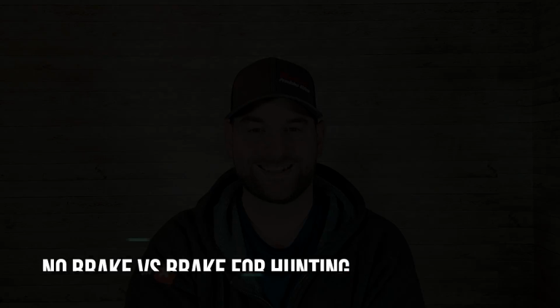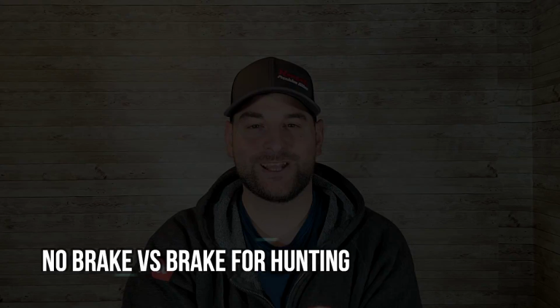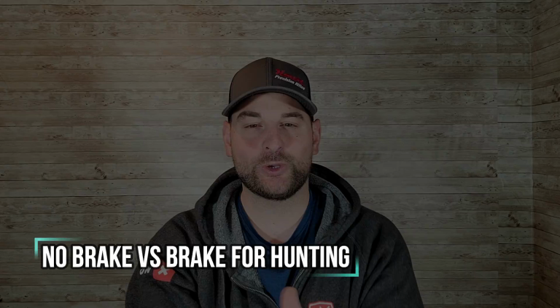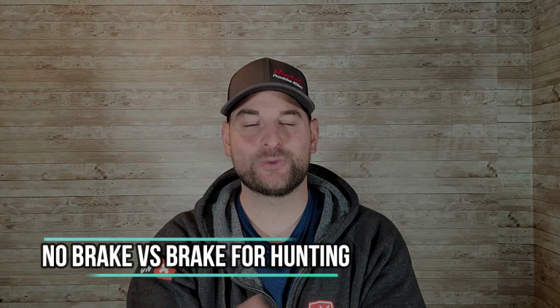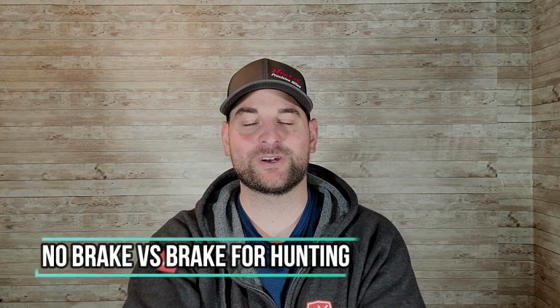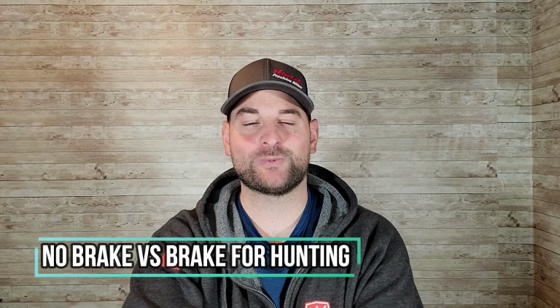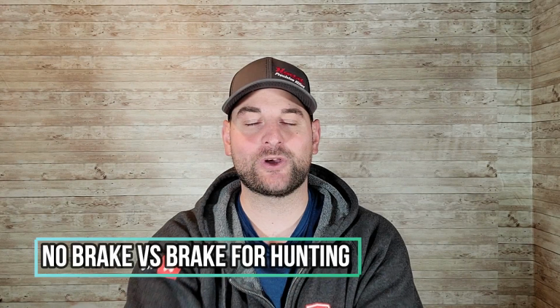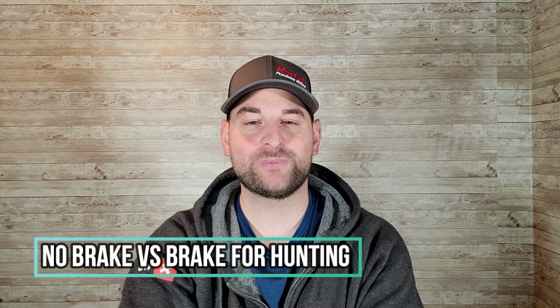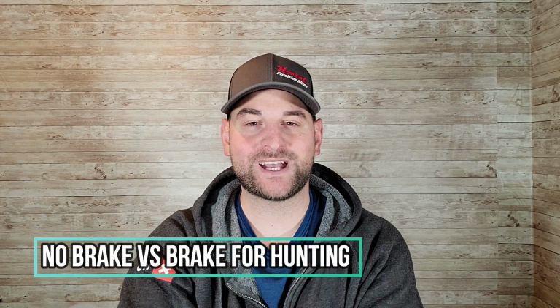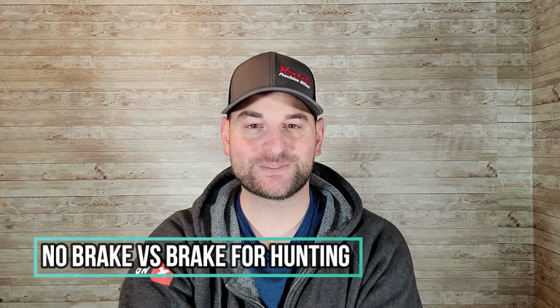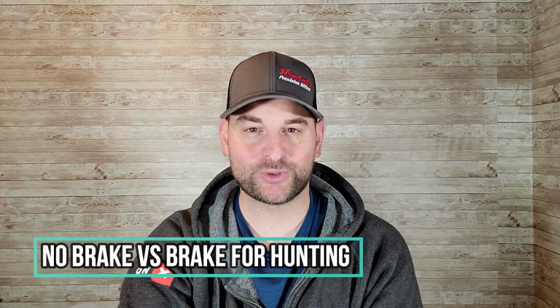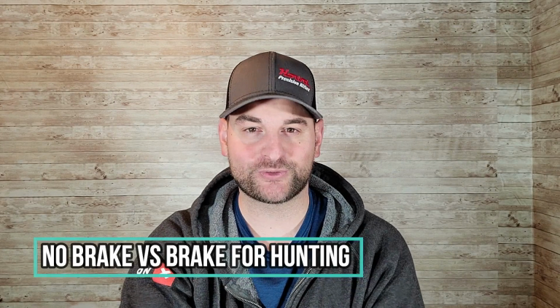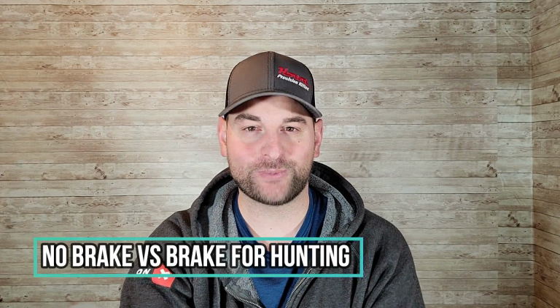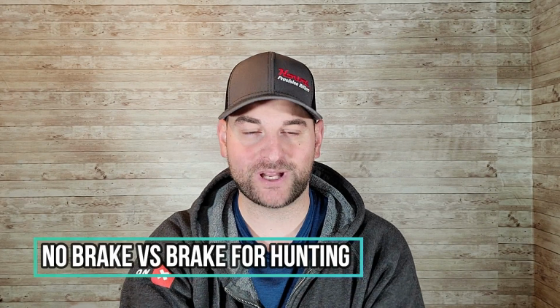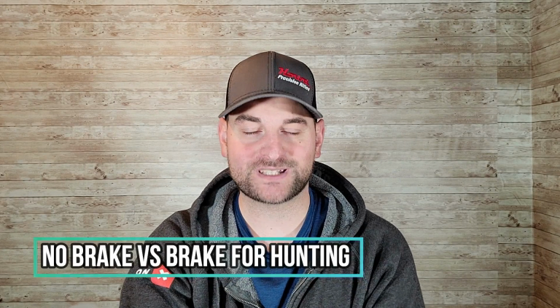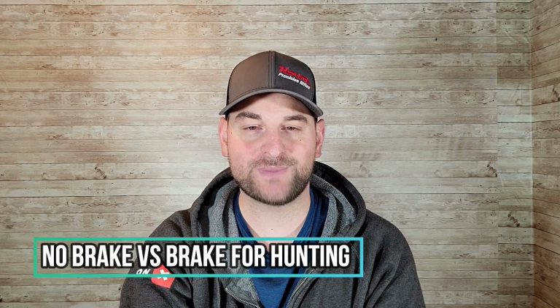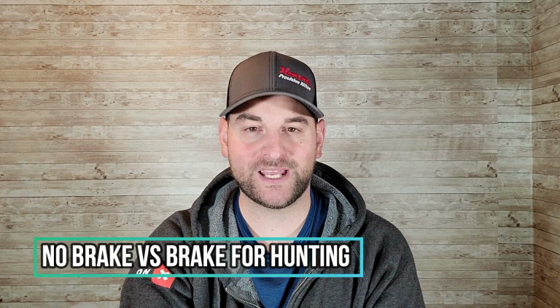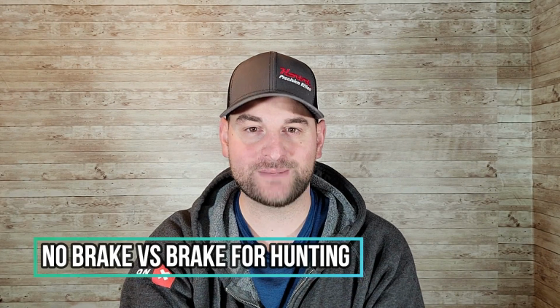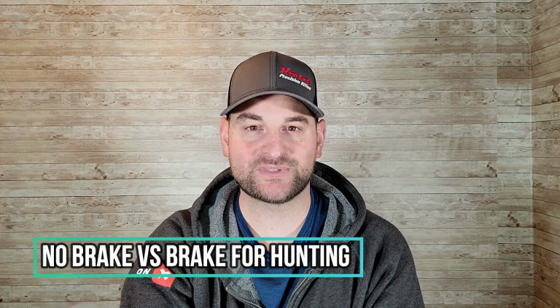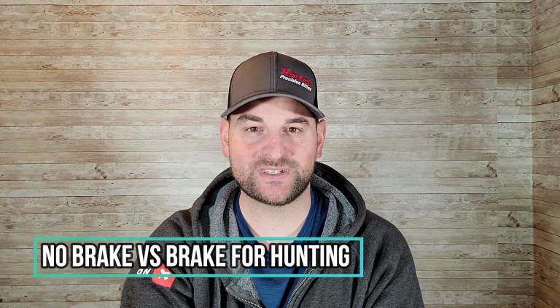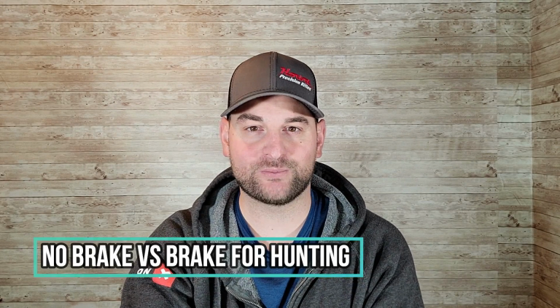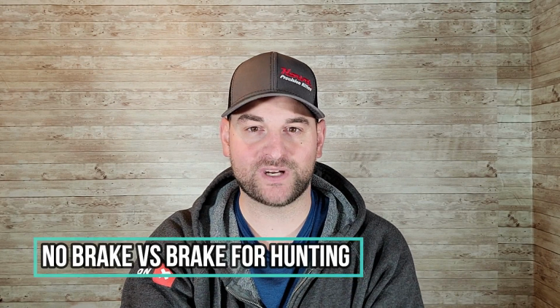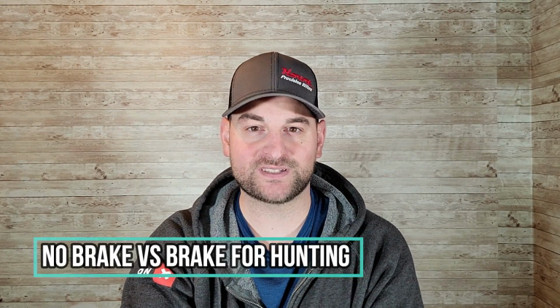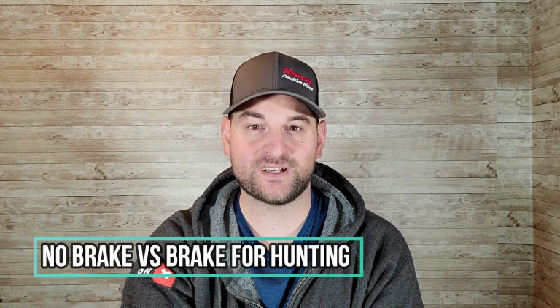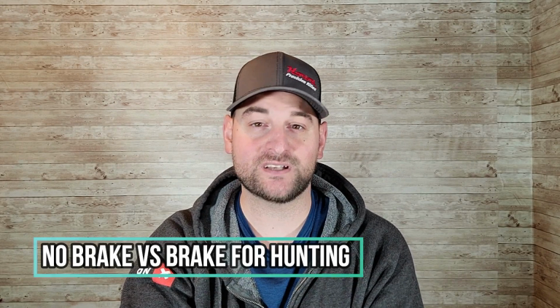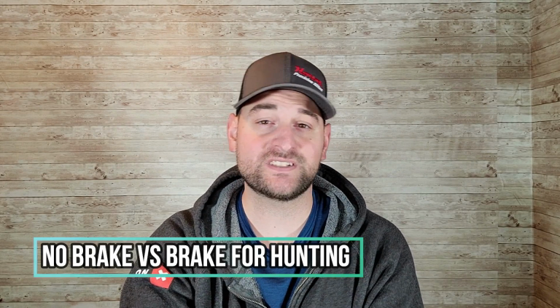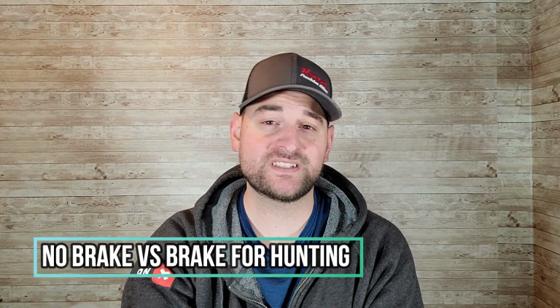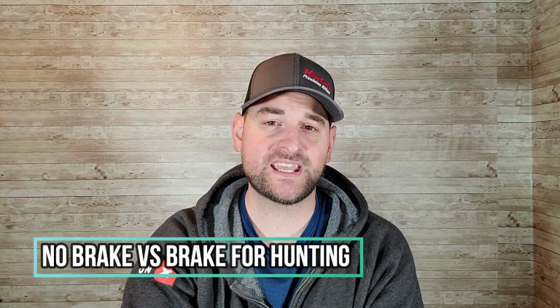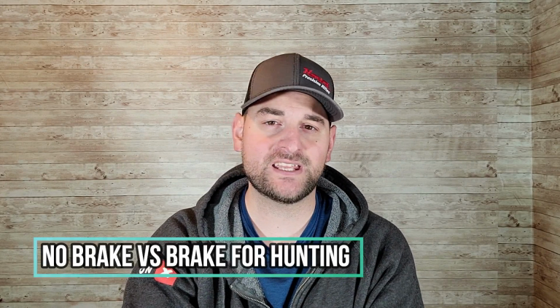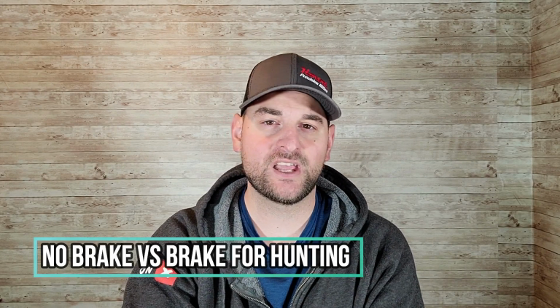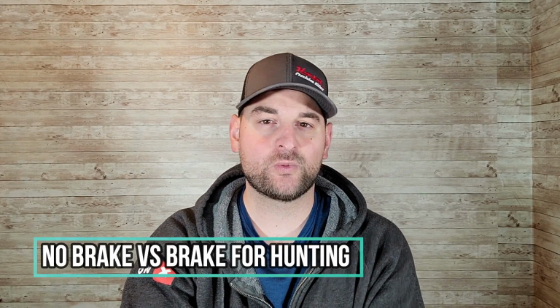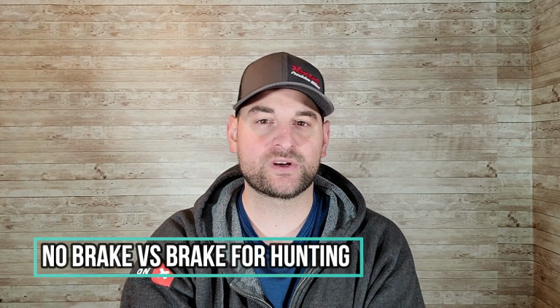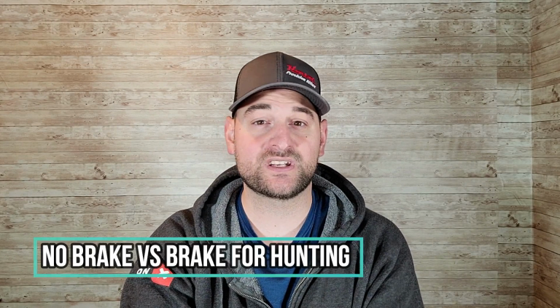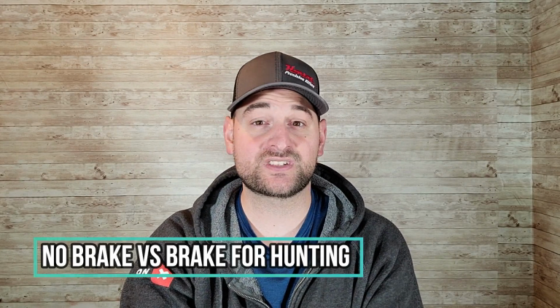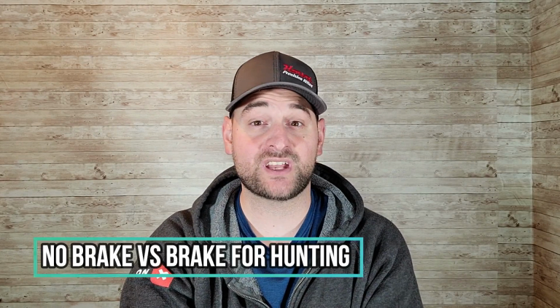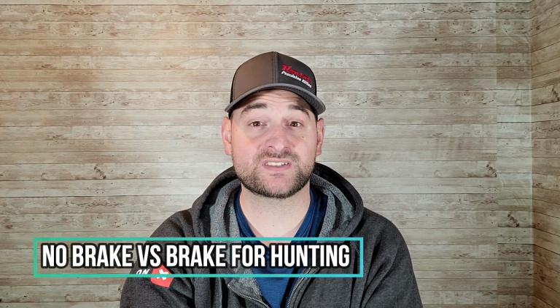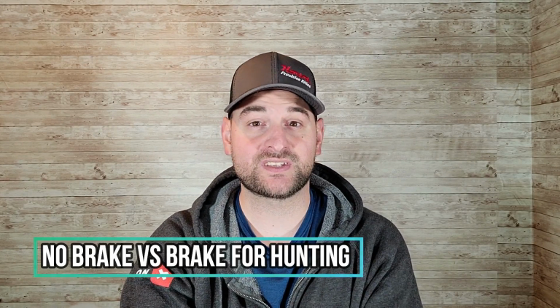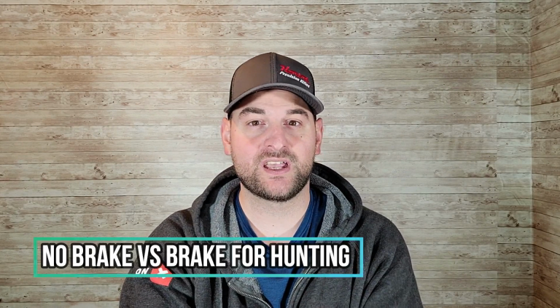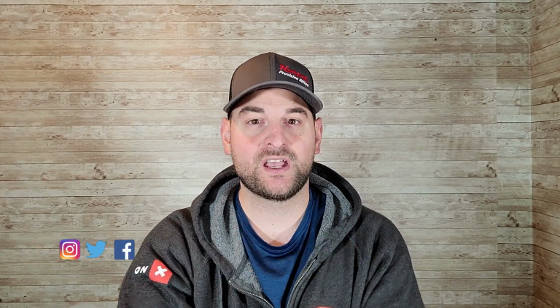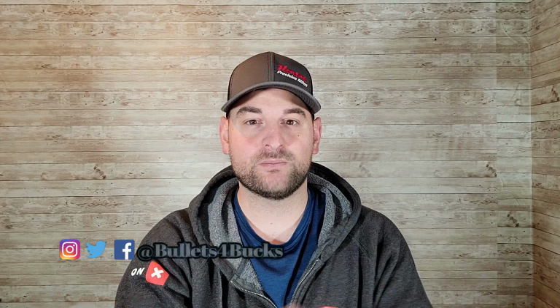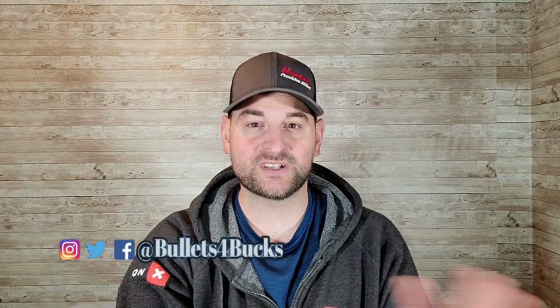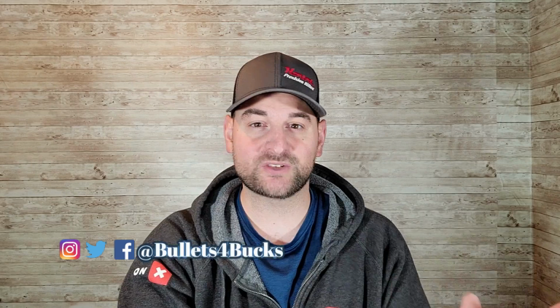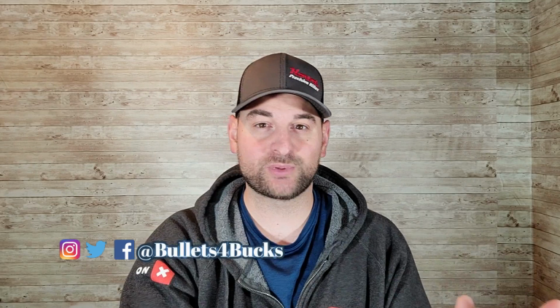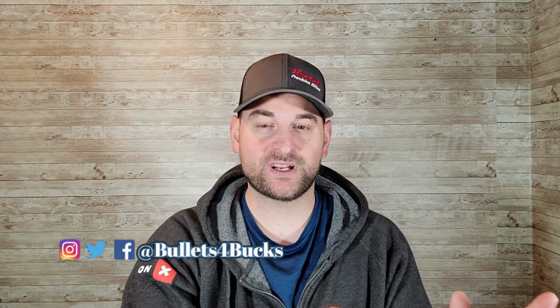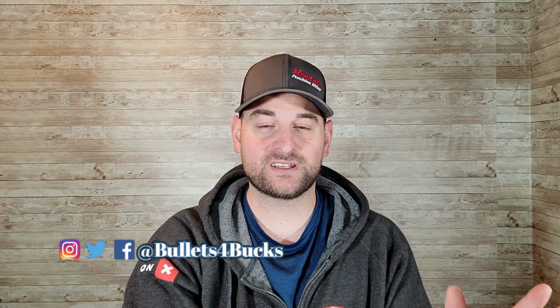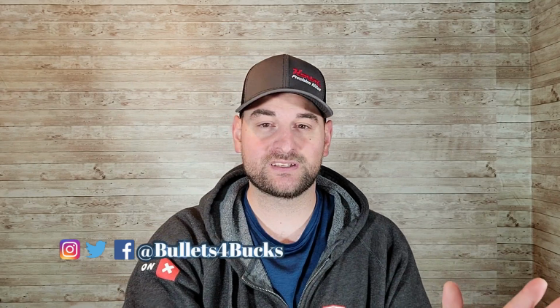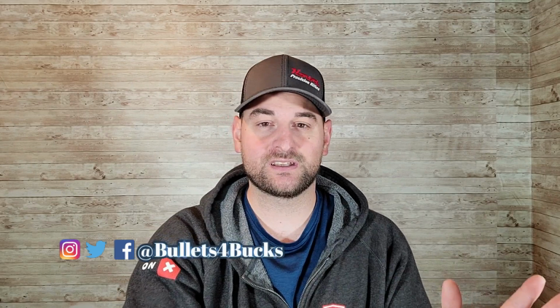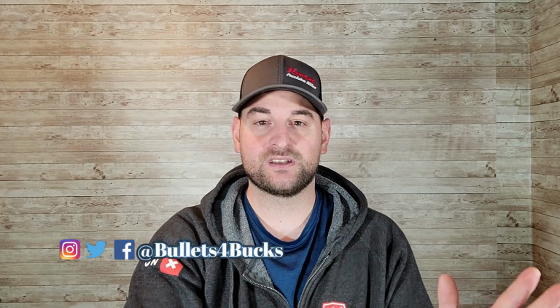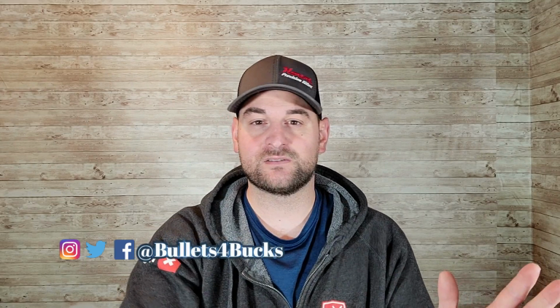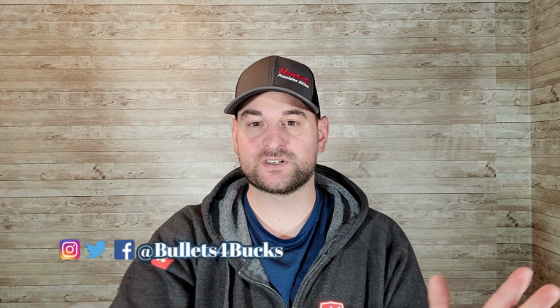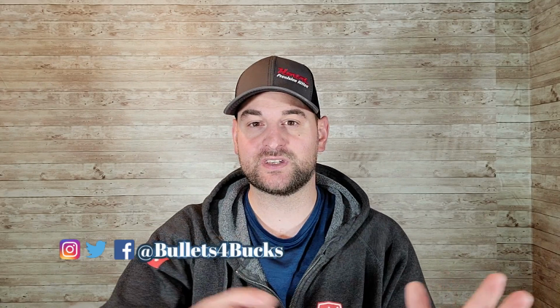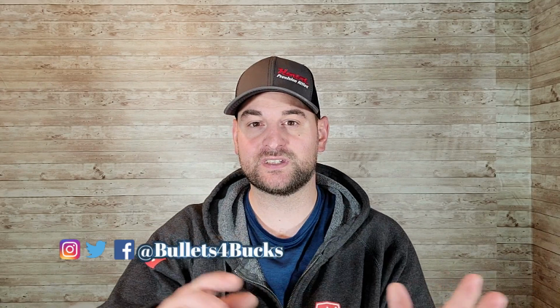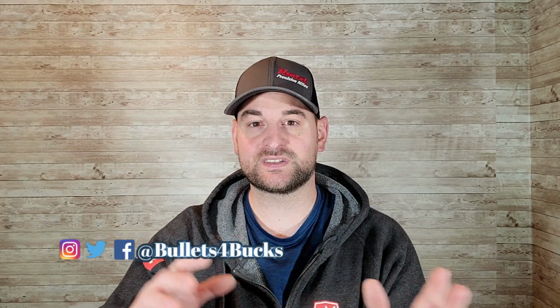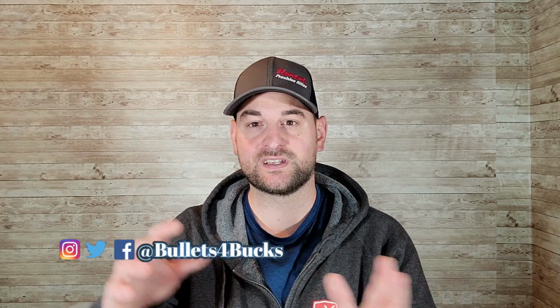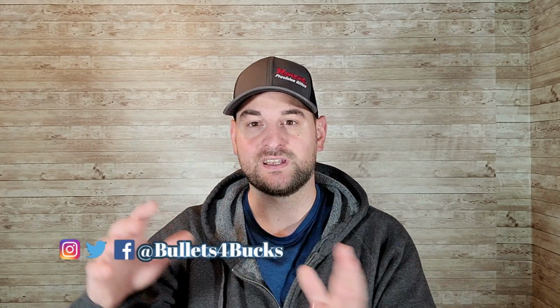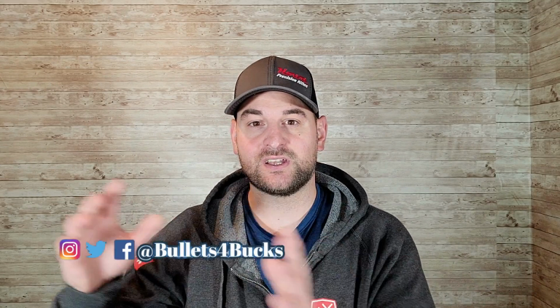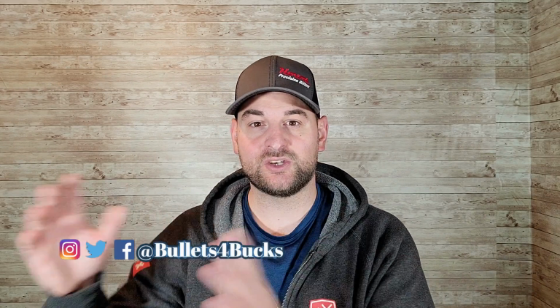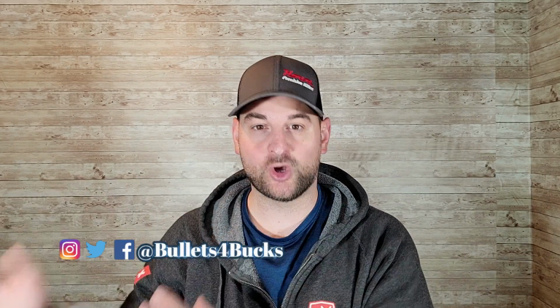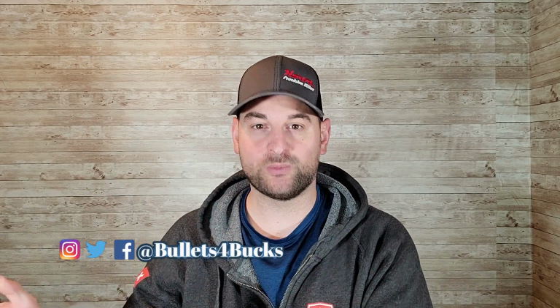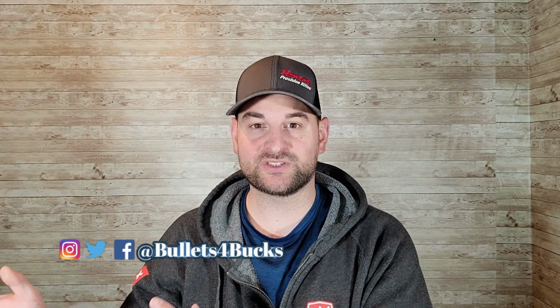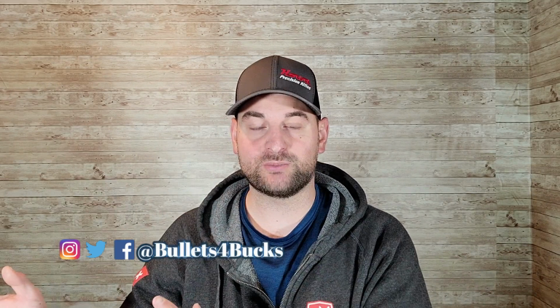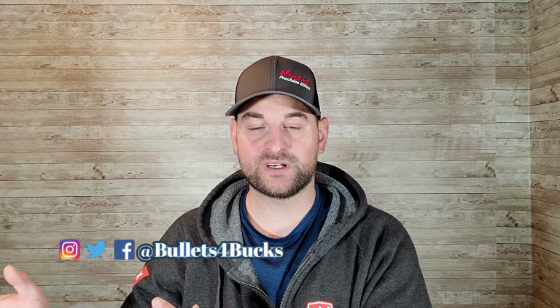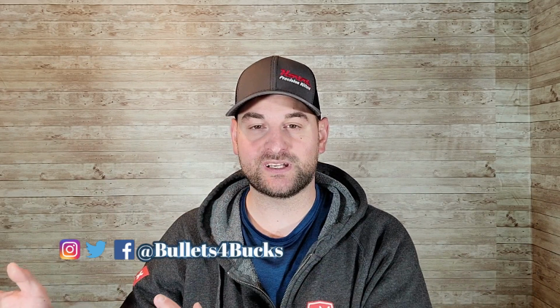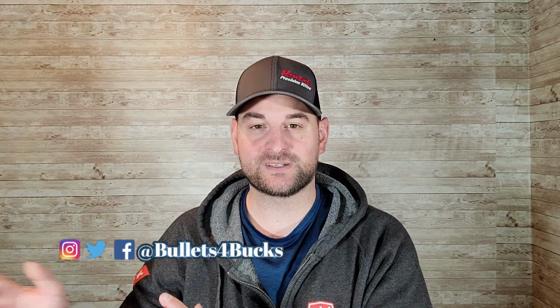Hello there and welcome back to Bolts for Bucks. My name is Steven Bresnau and today we're going to discuss muzzle brake versus no muzzle brake.